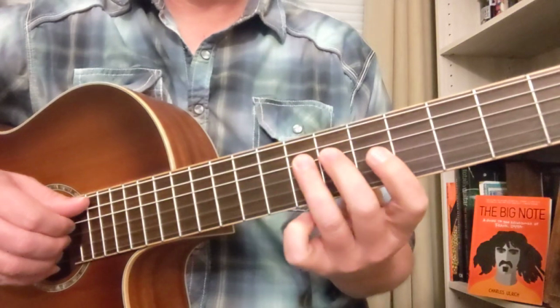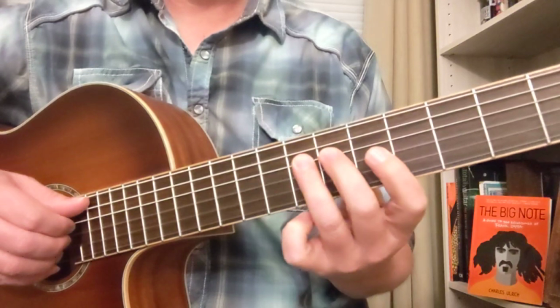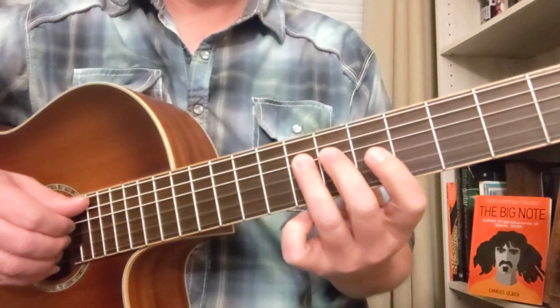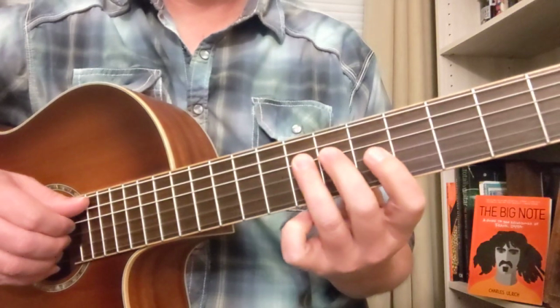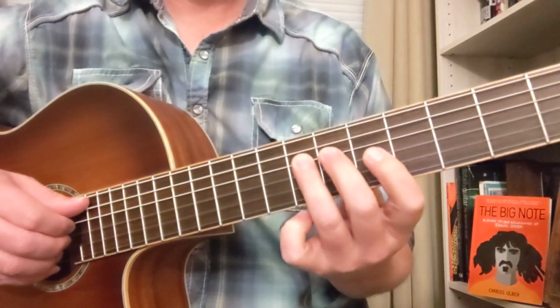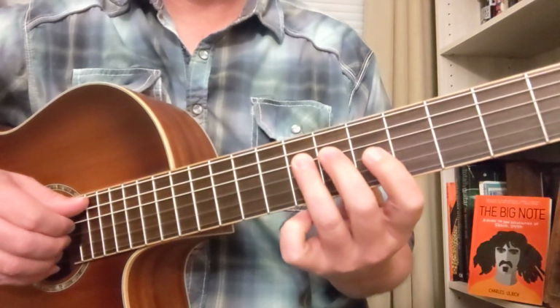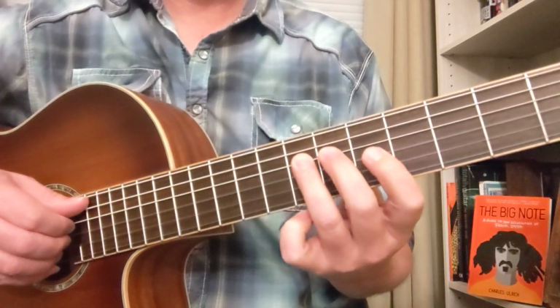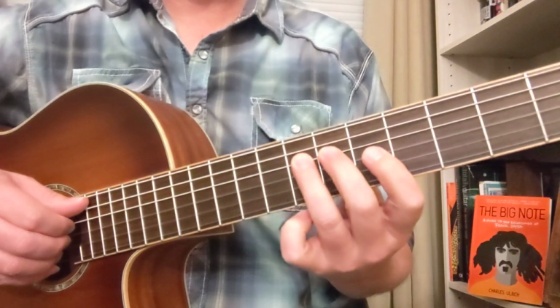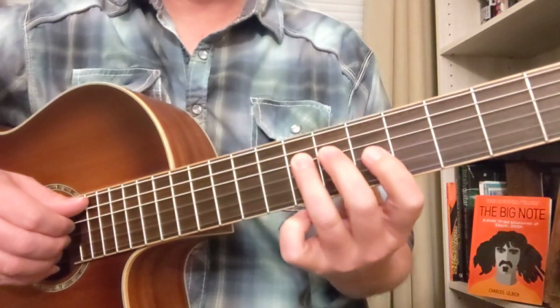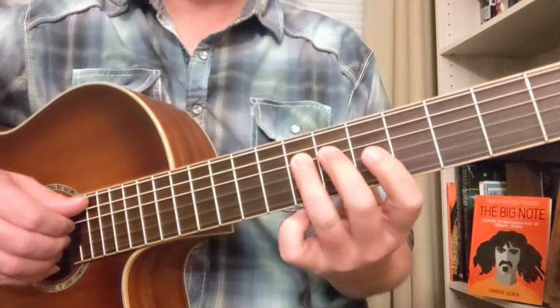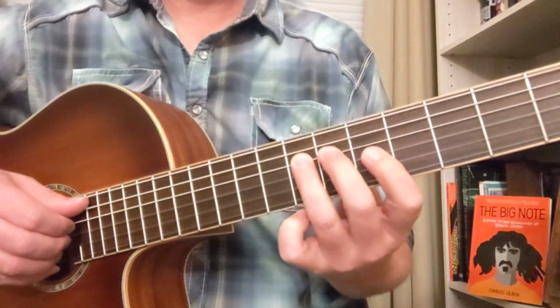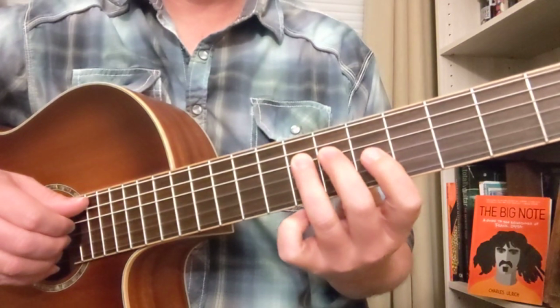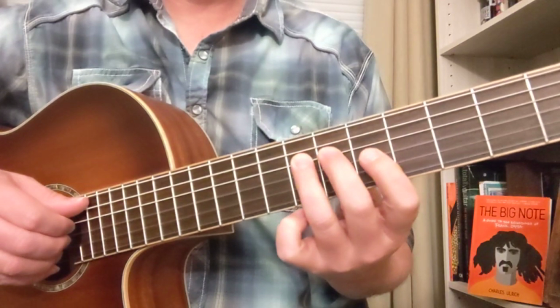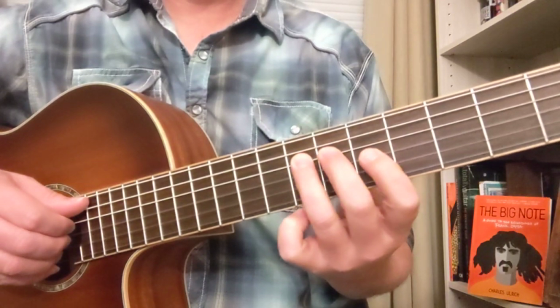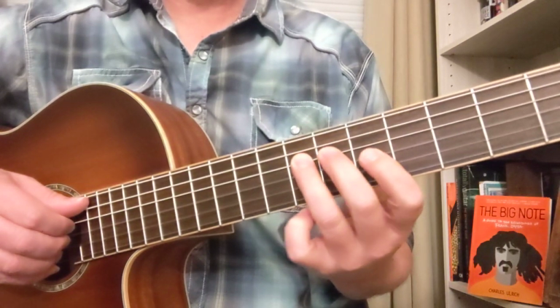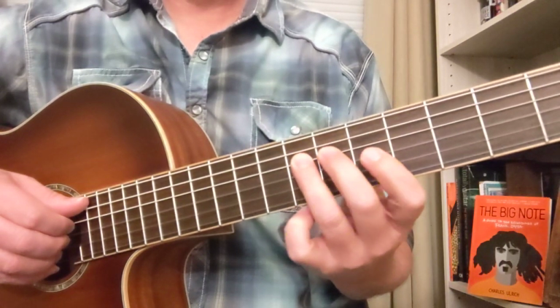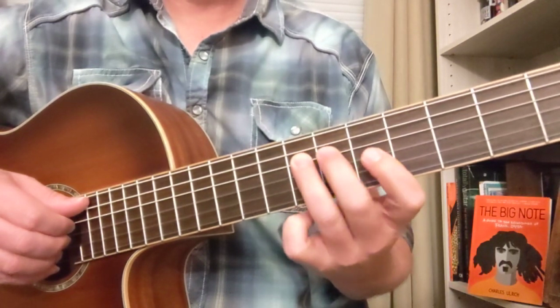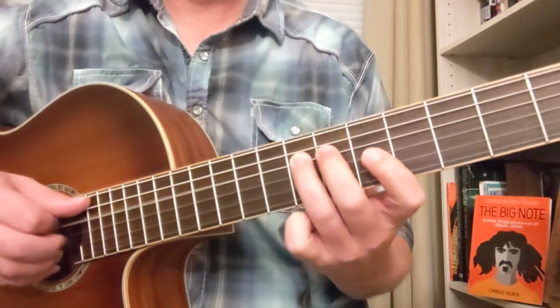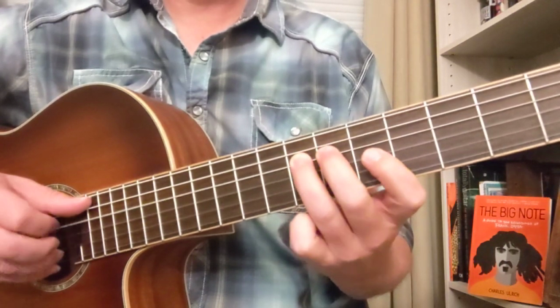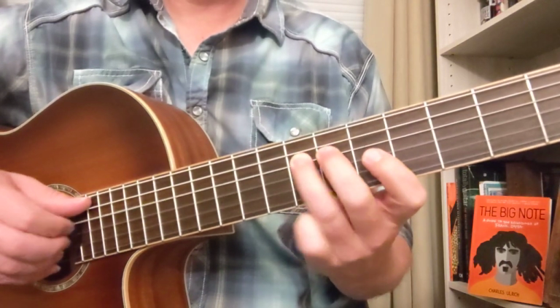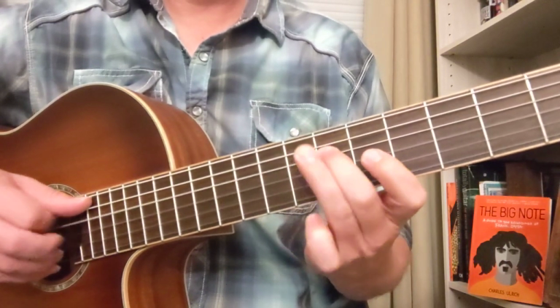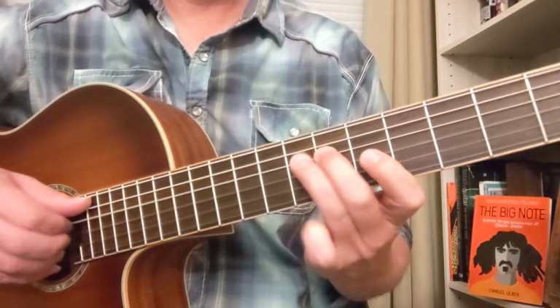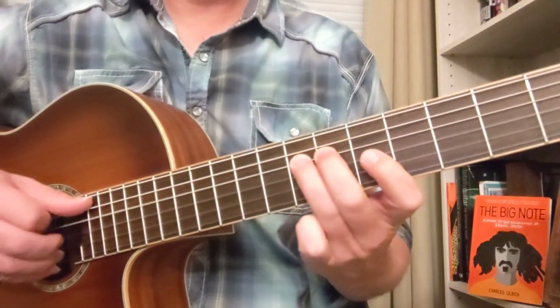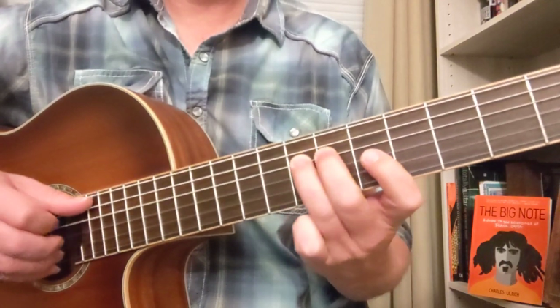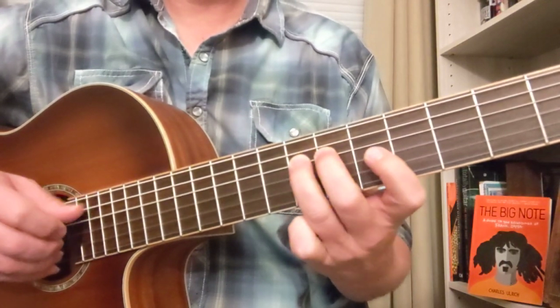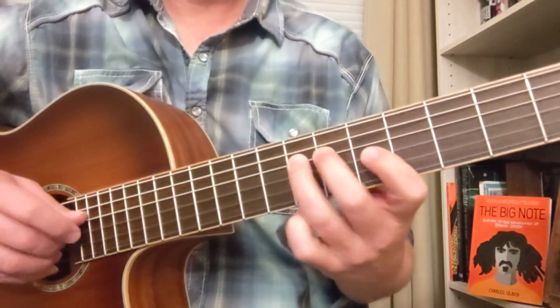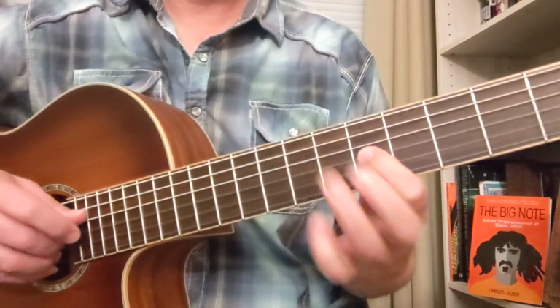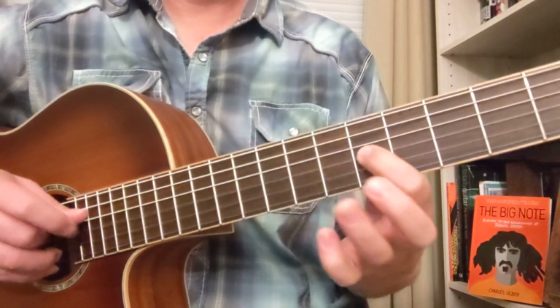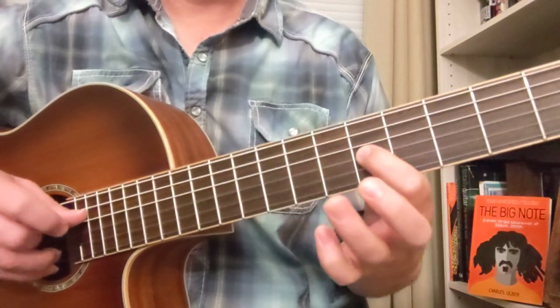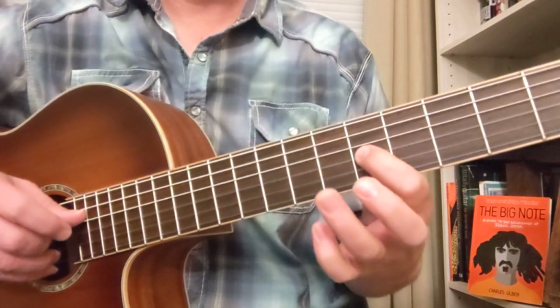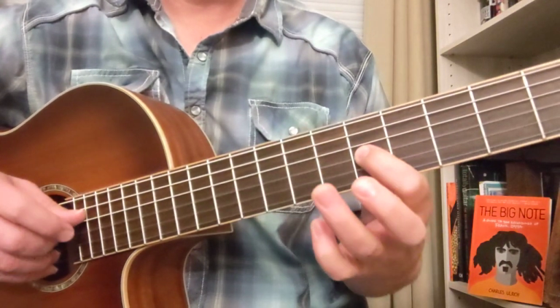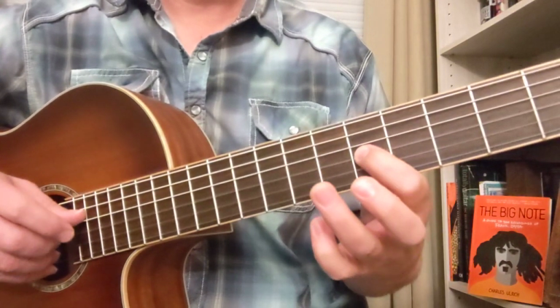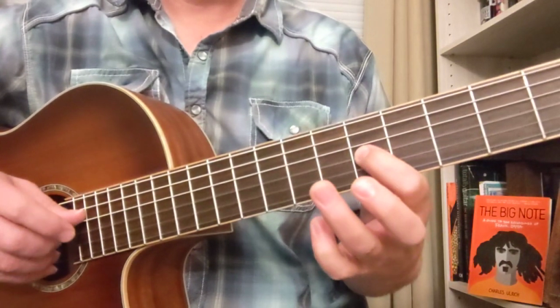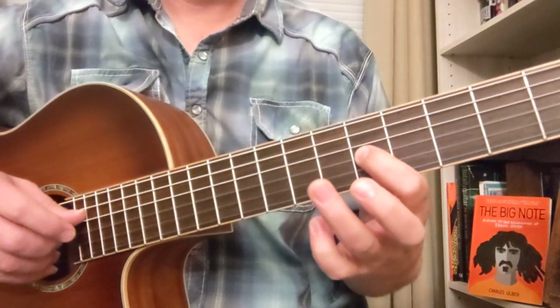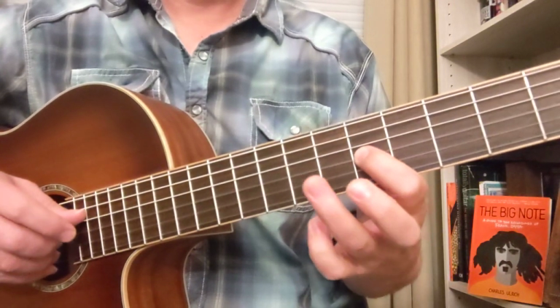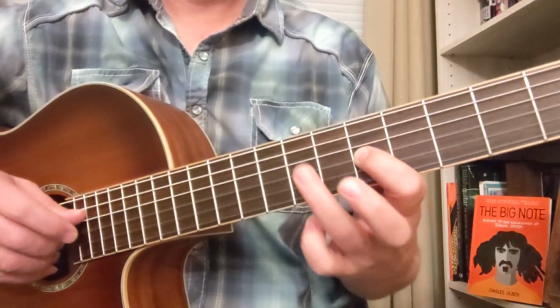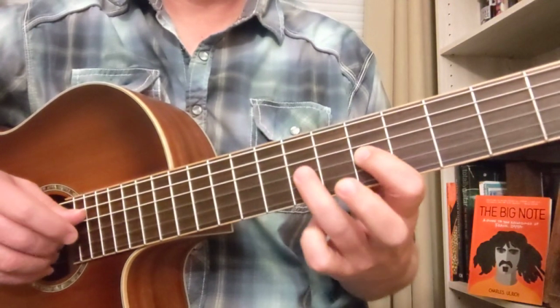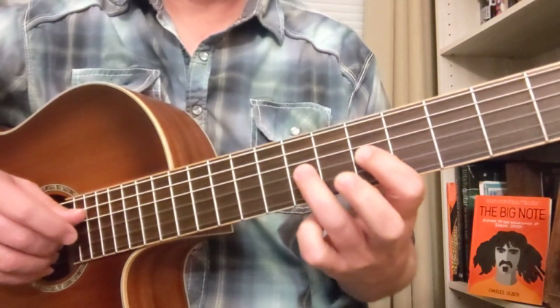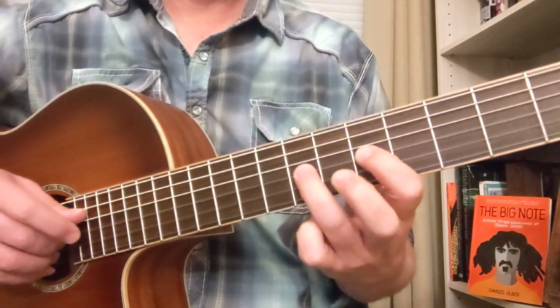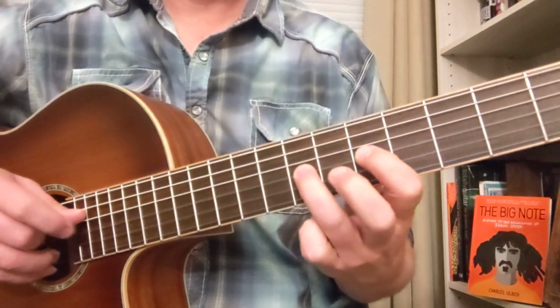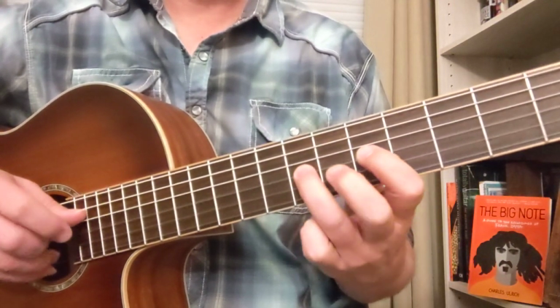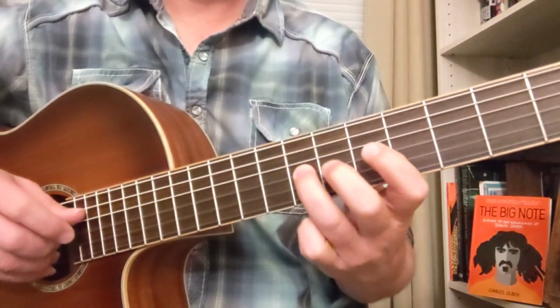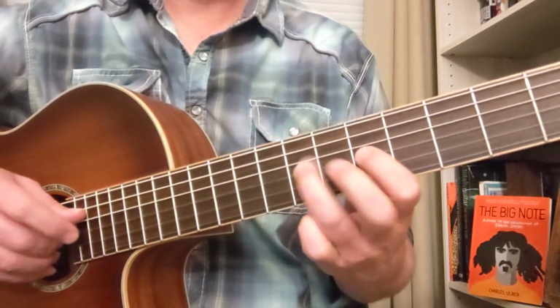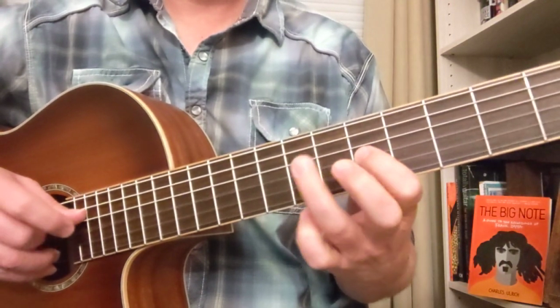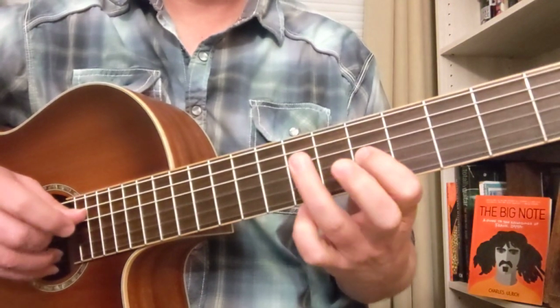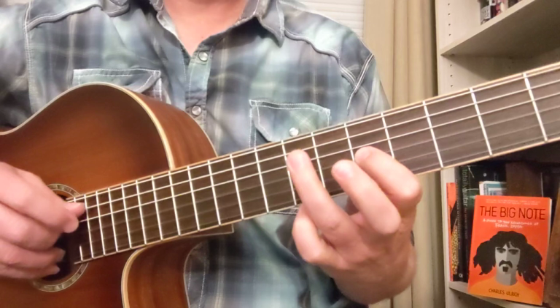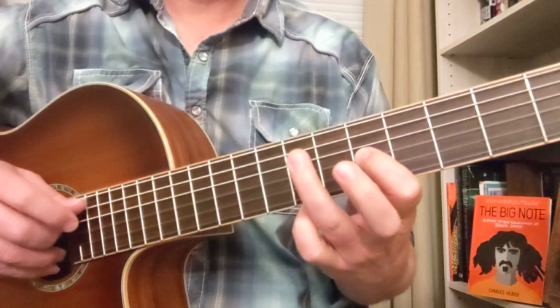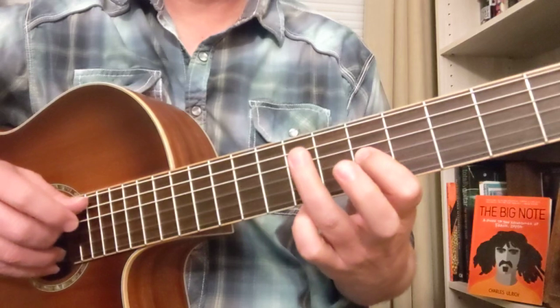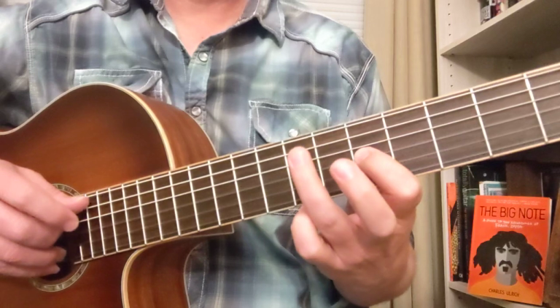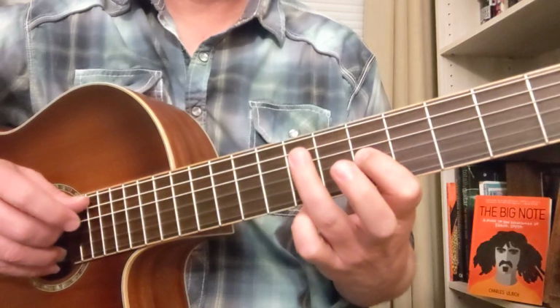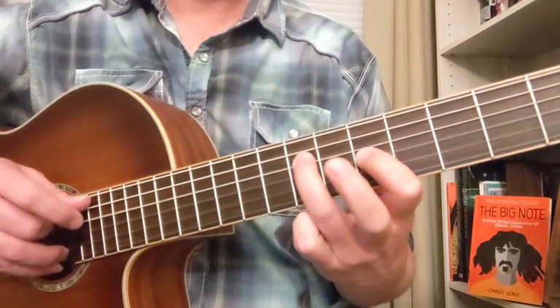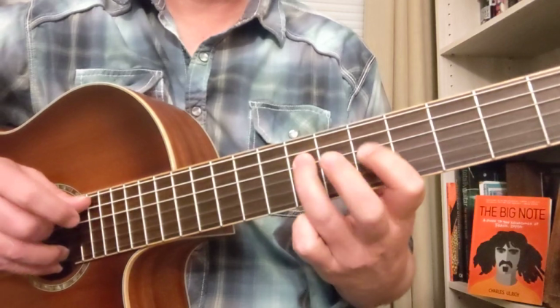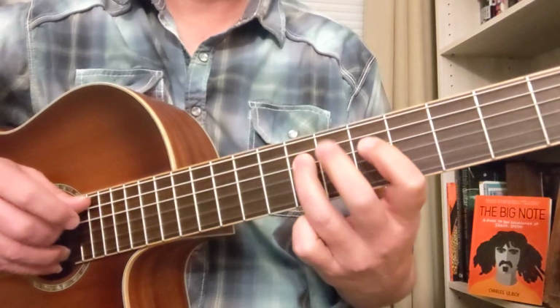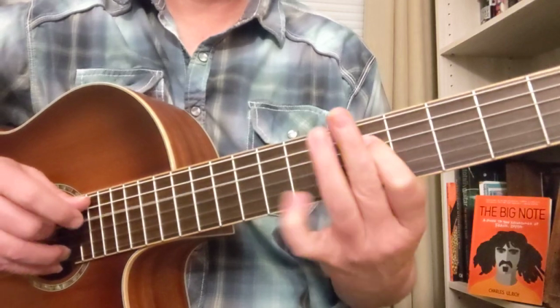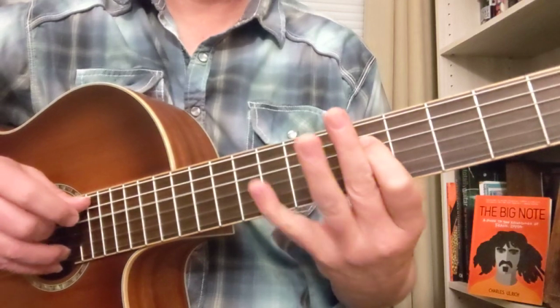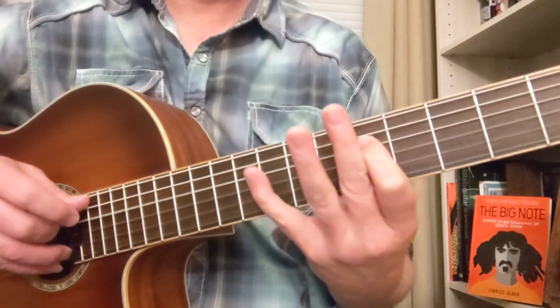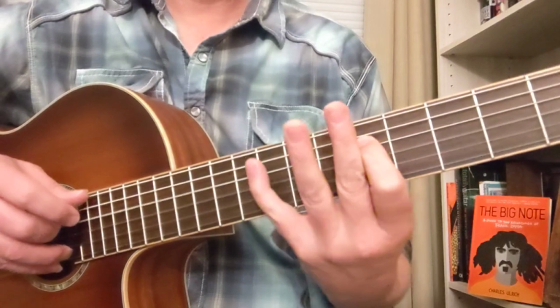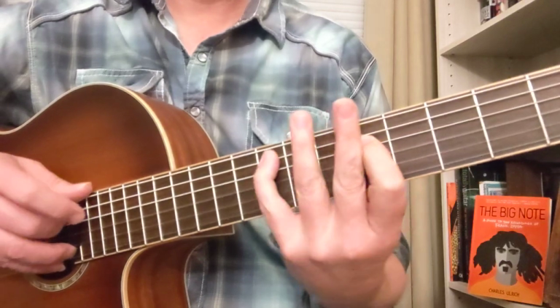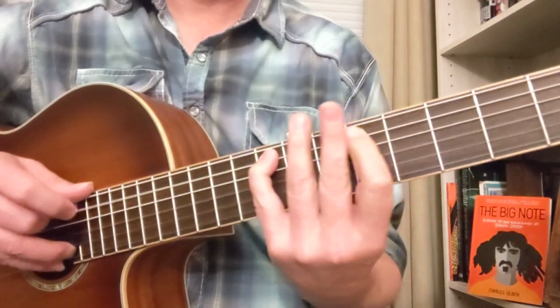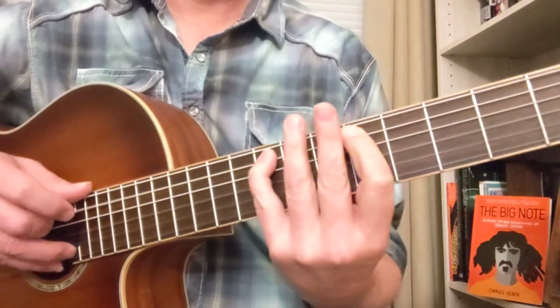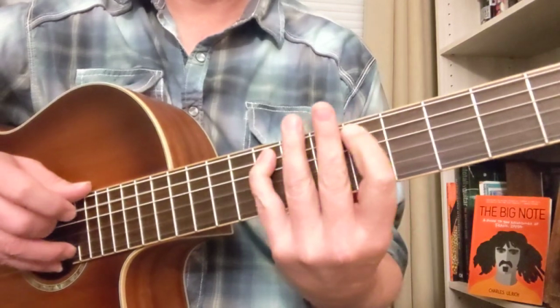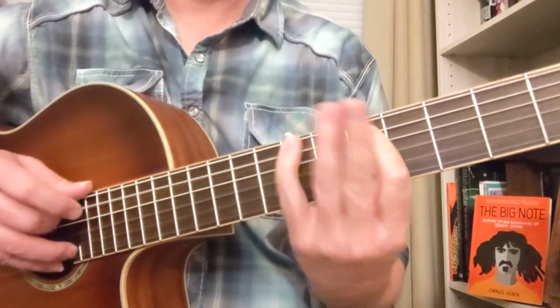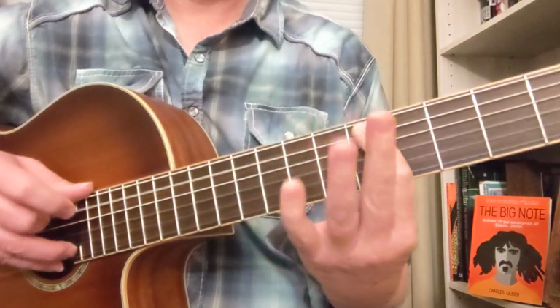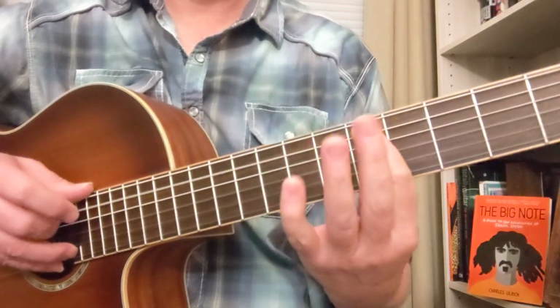So we got 7, 6, 7, and then 5. And then we're going 7, 5, 7, 5, 8, 5.